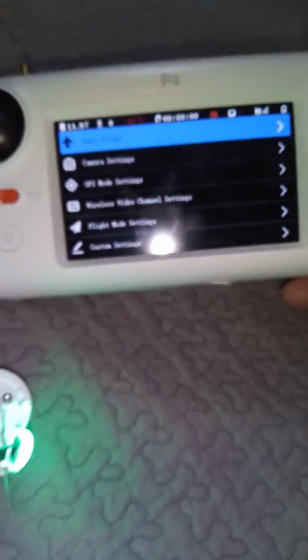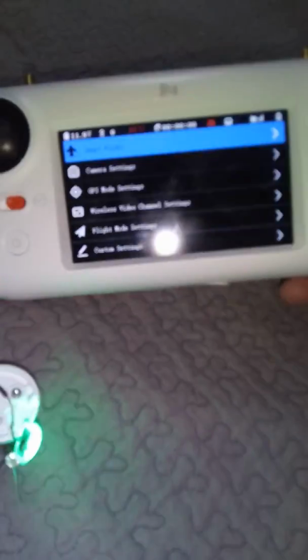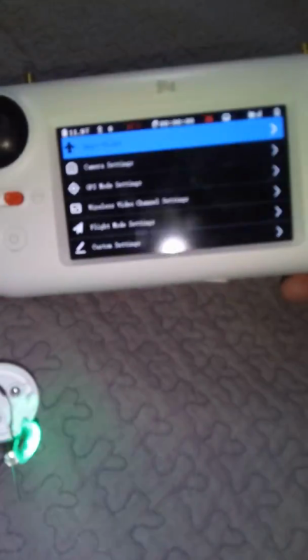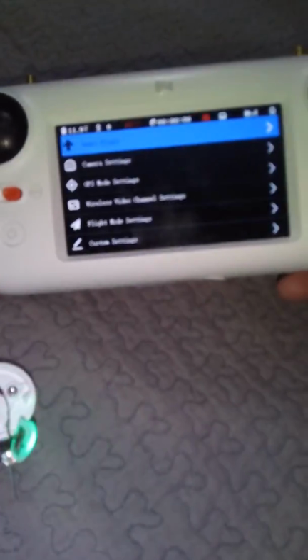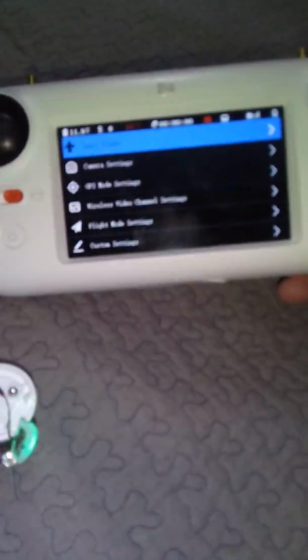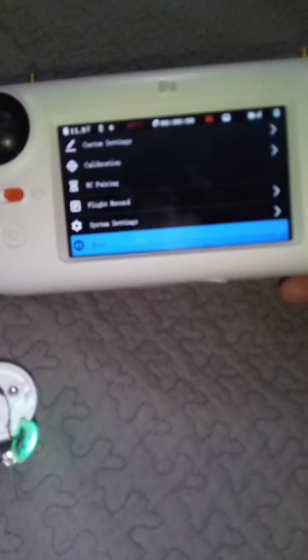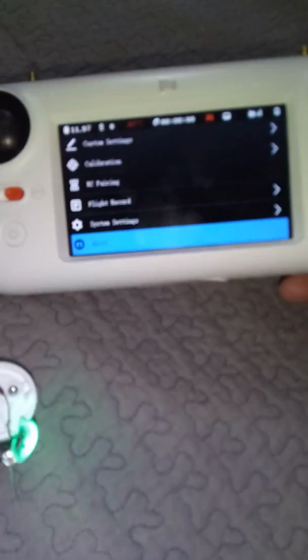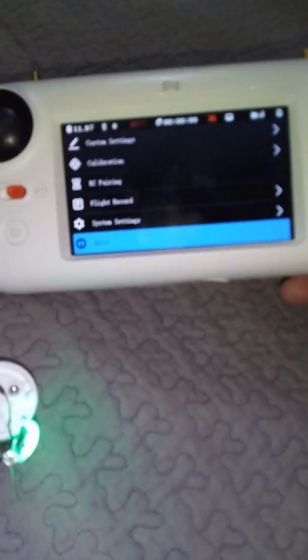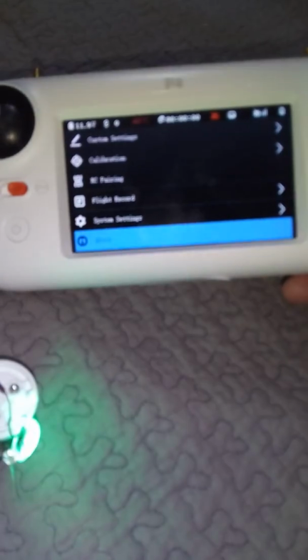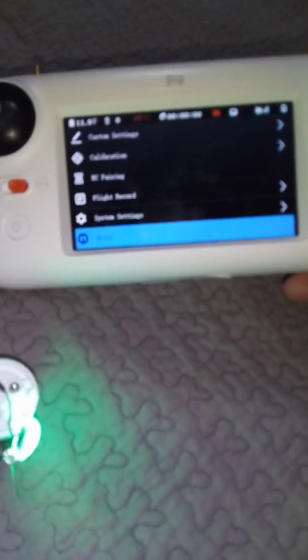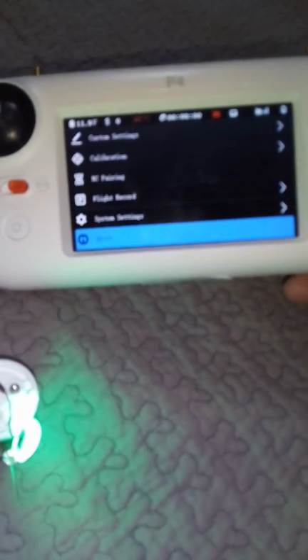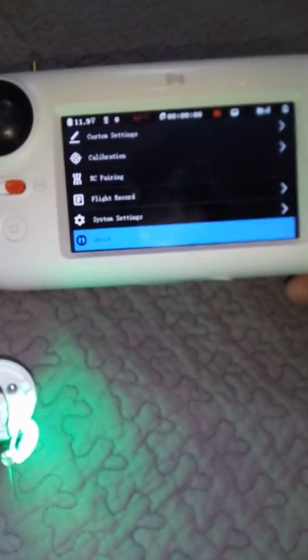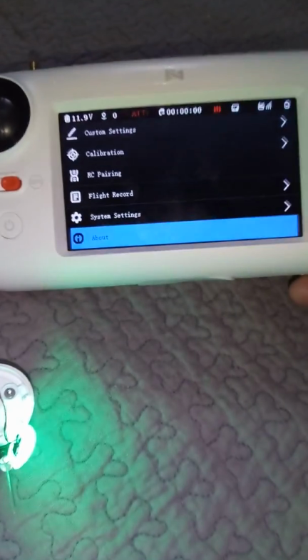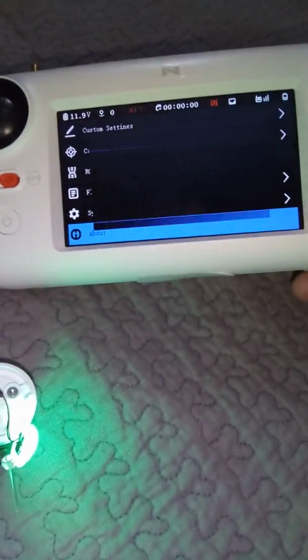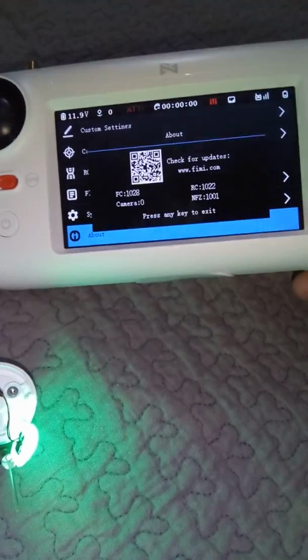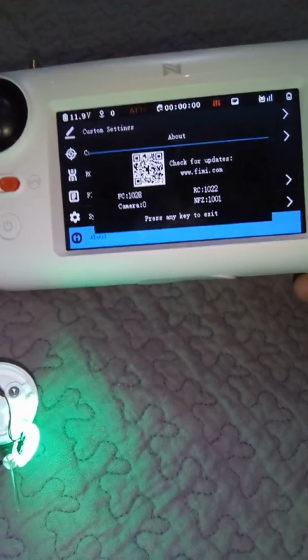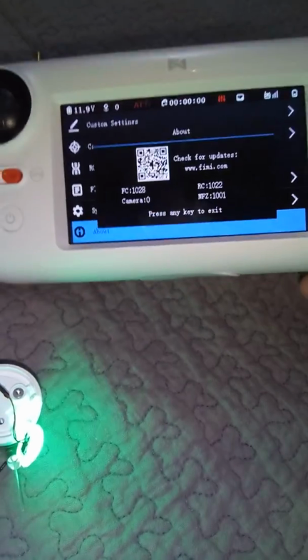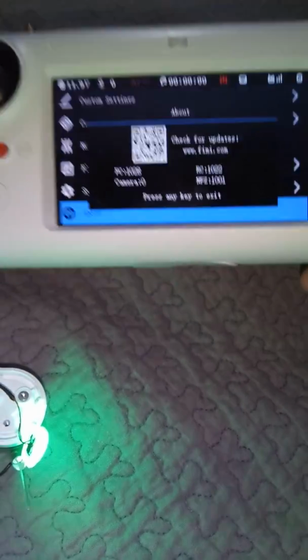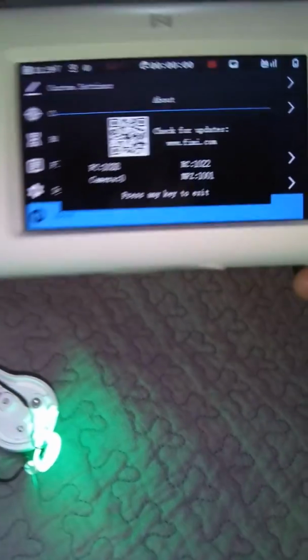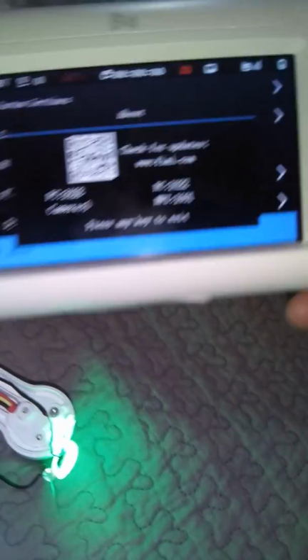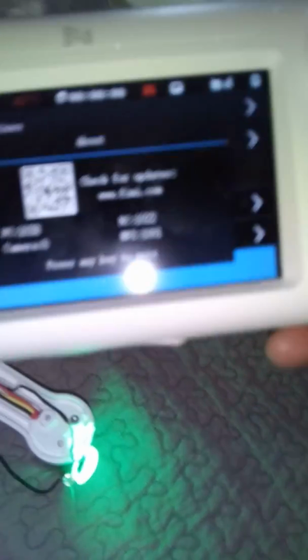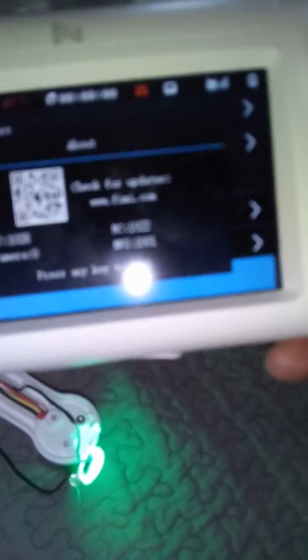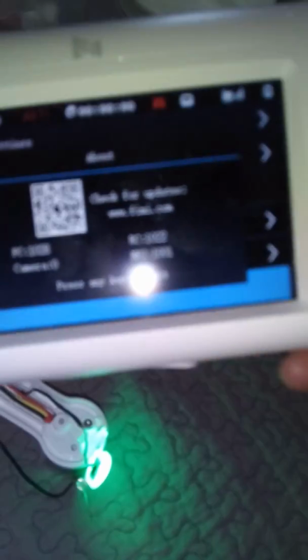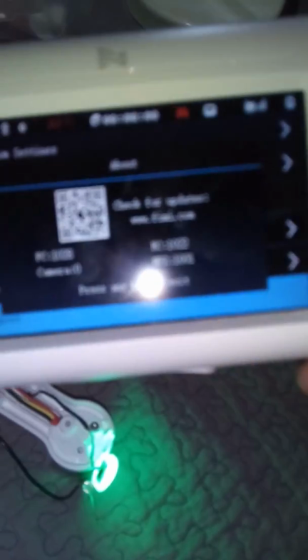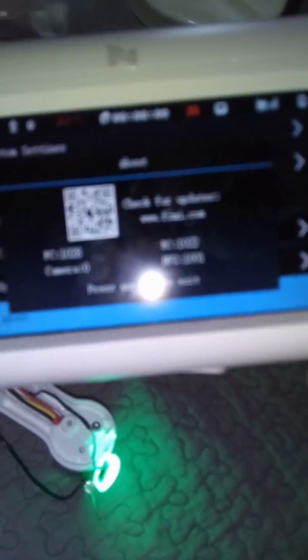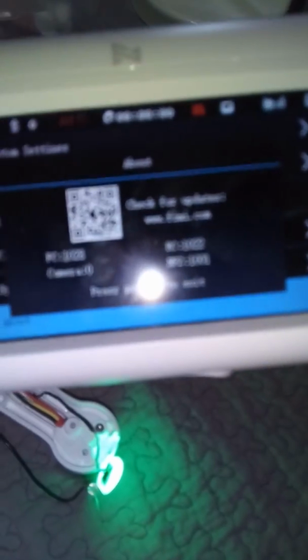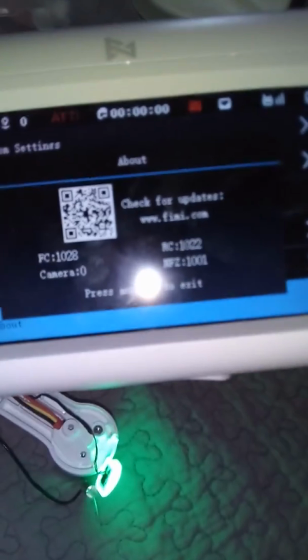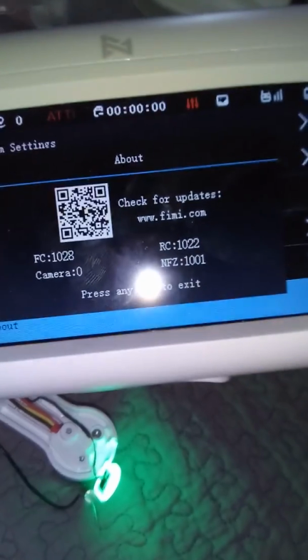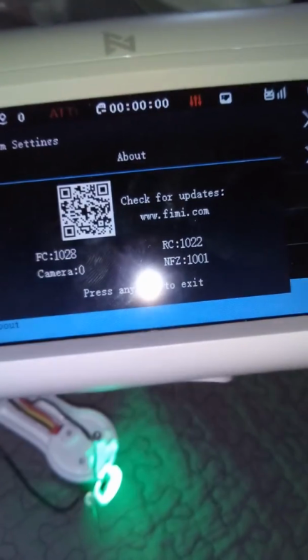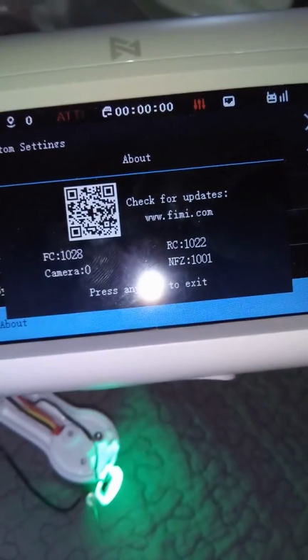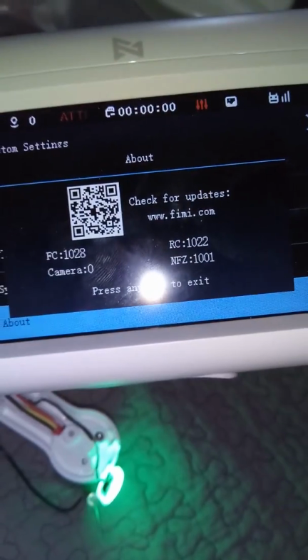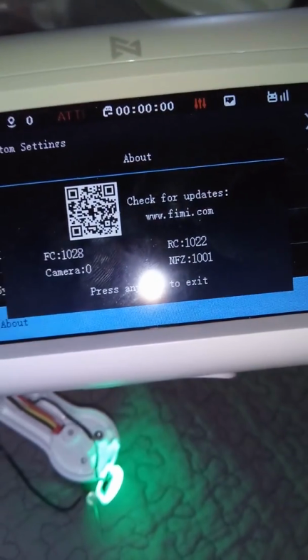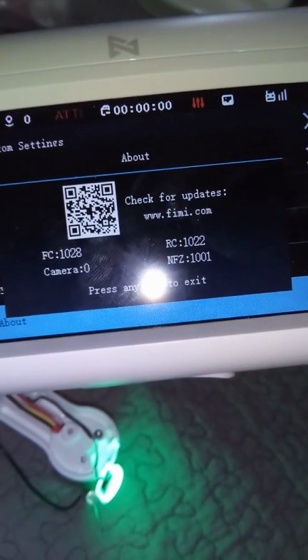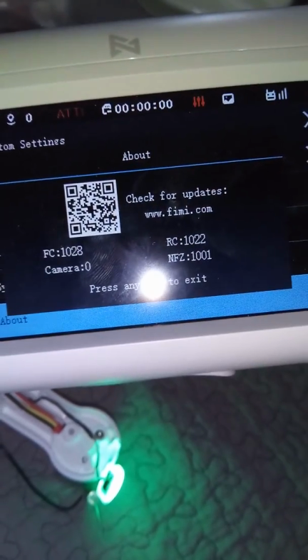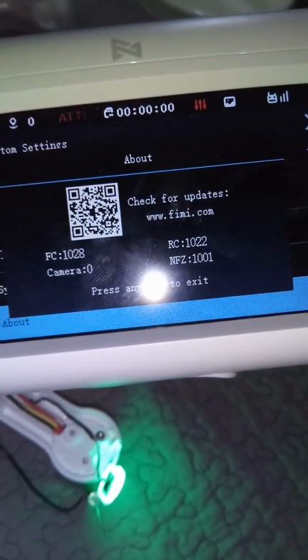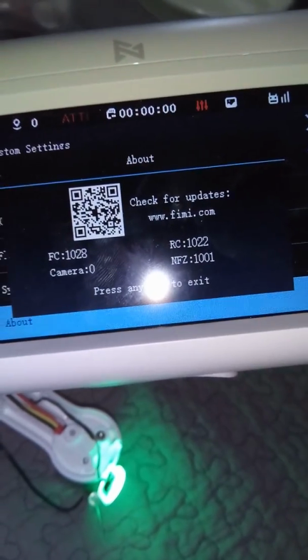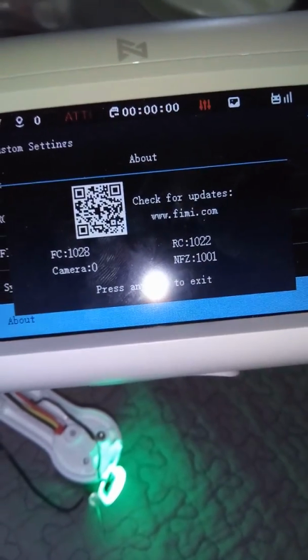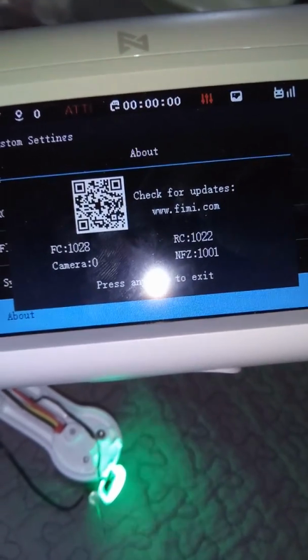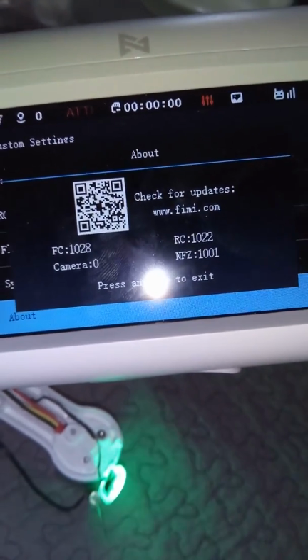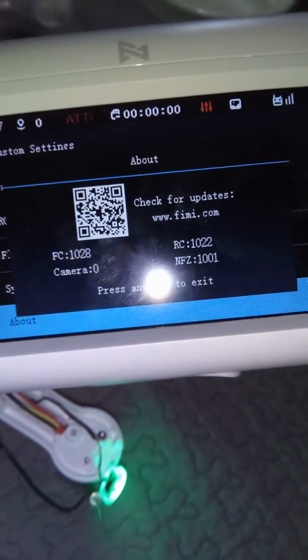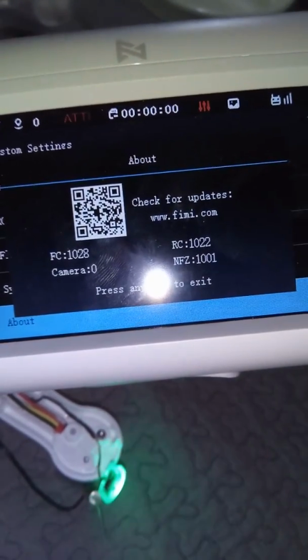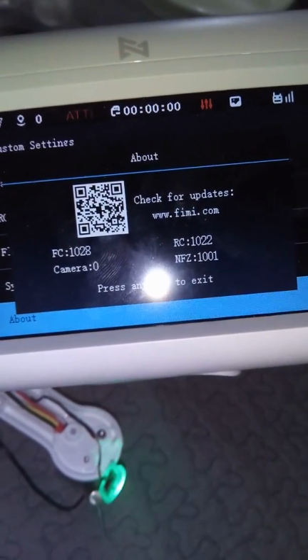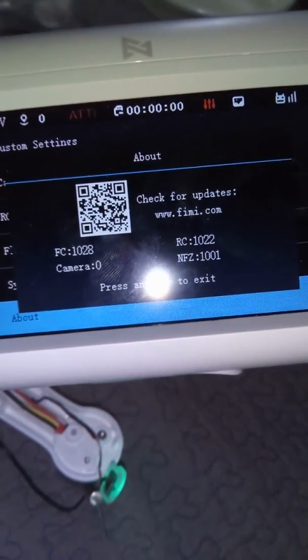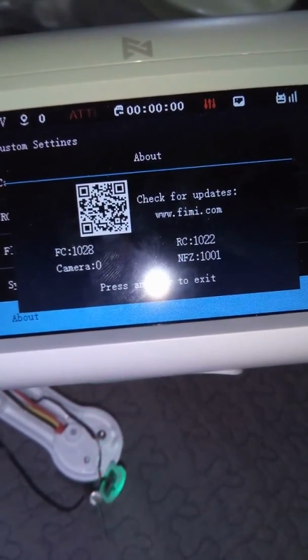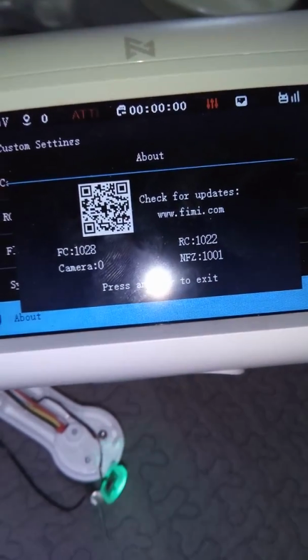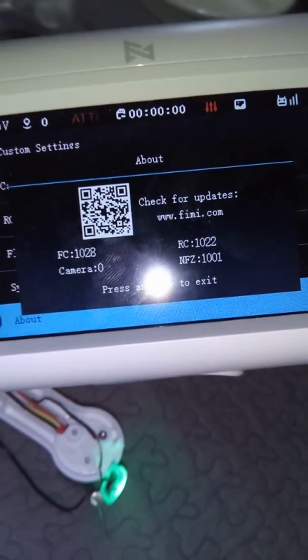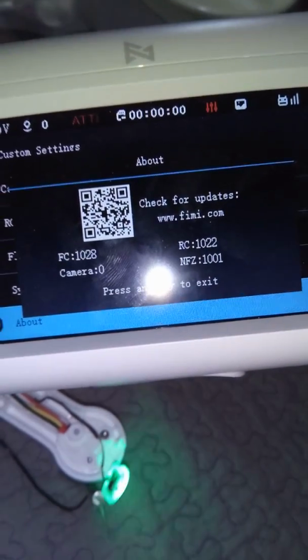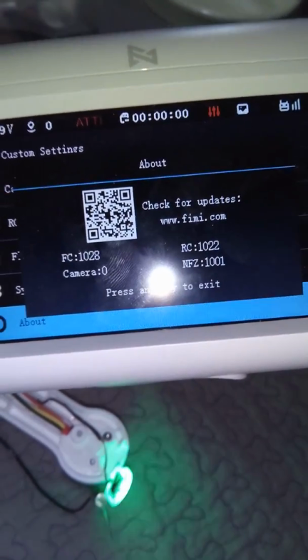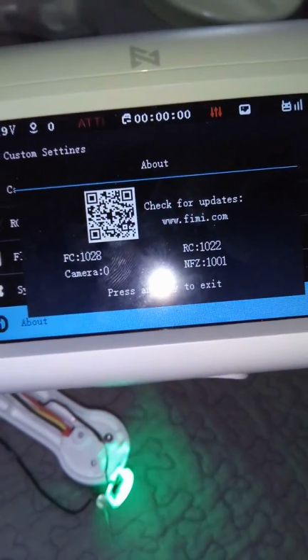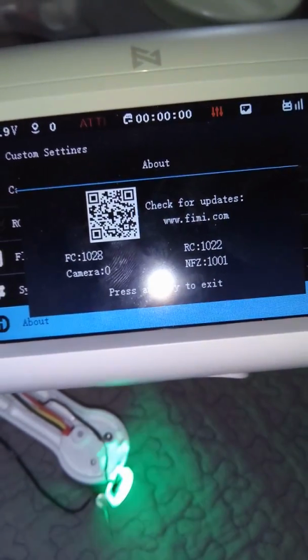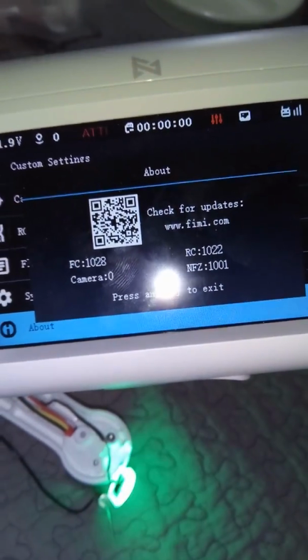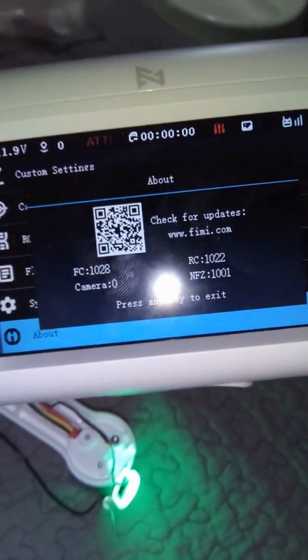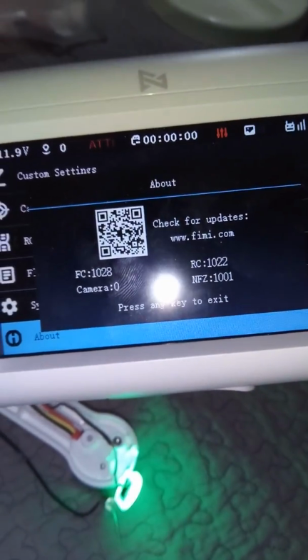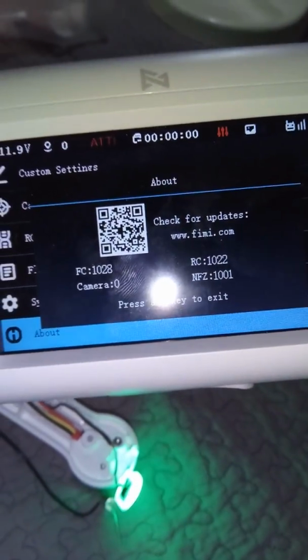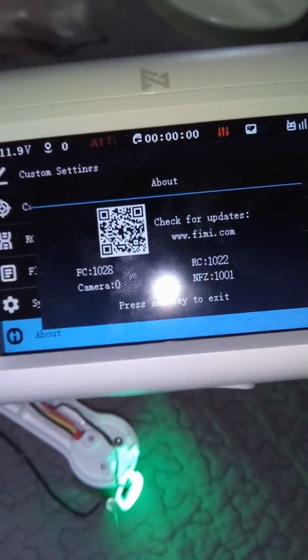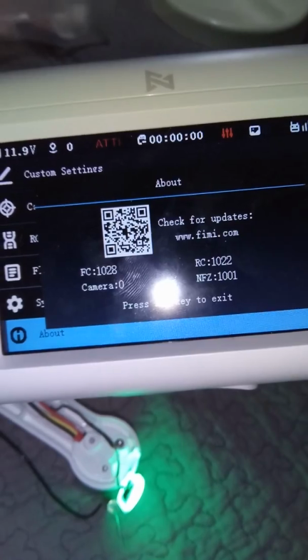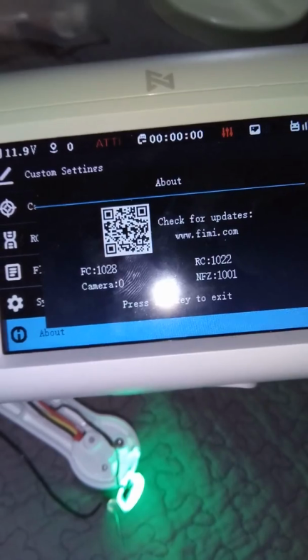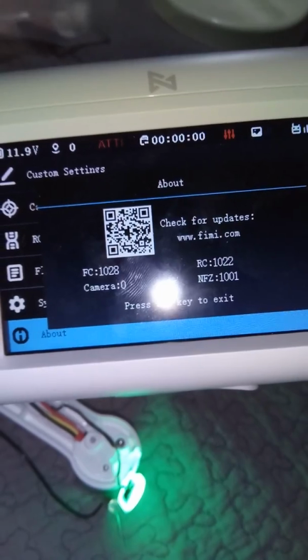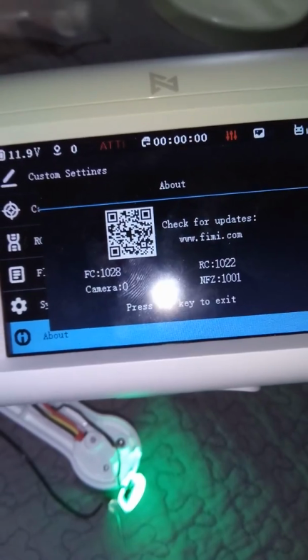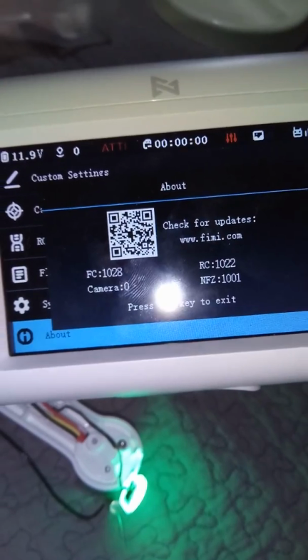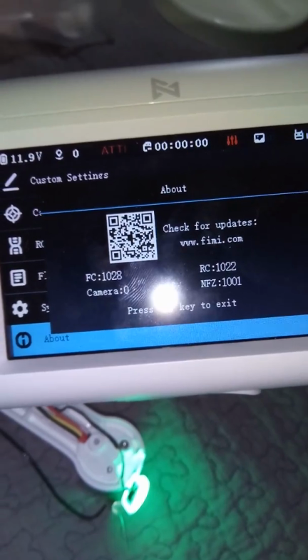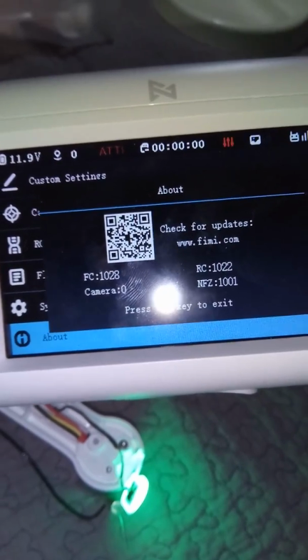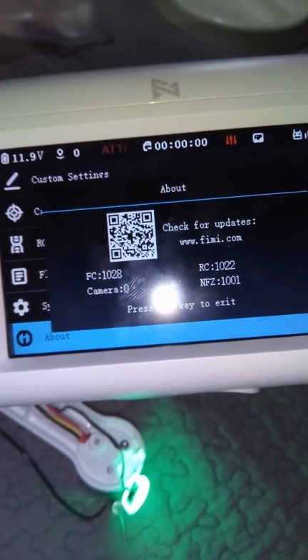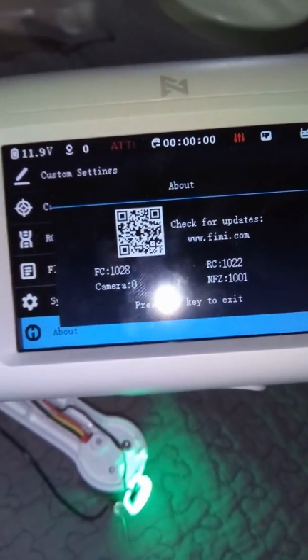I go into the menu, into 'About' — no camera firmware. Can't install it. Don't know why.